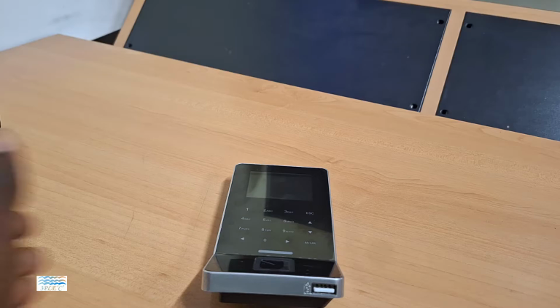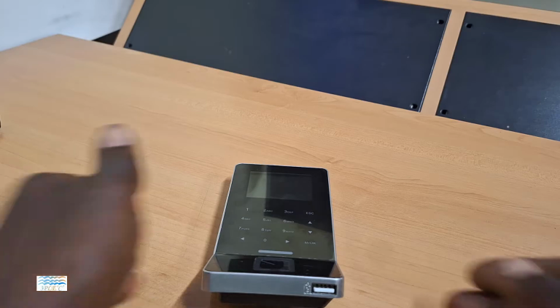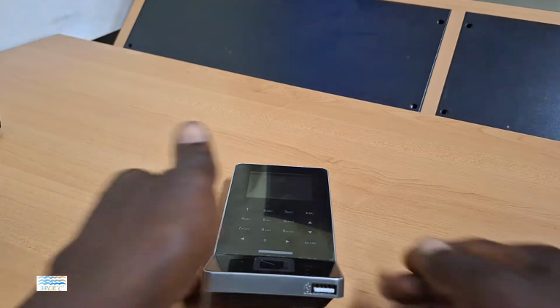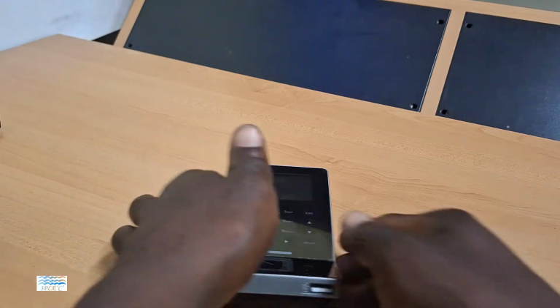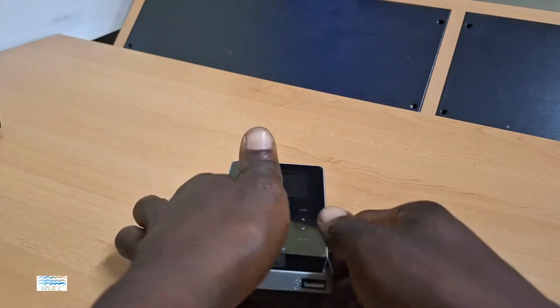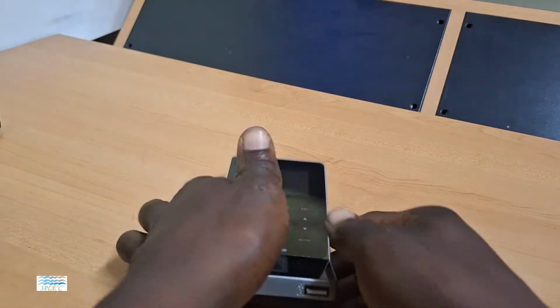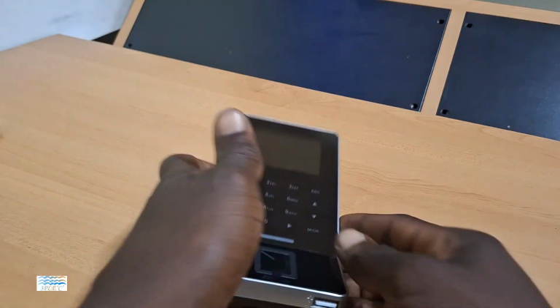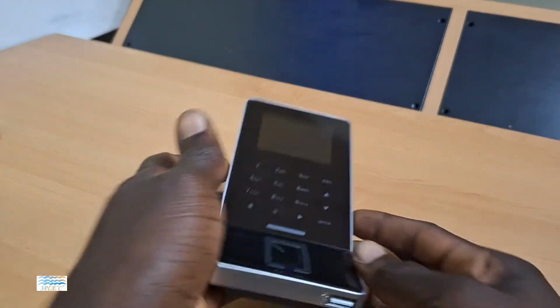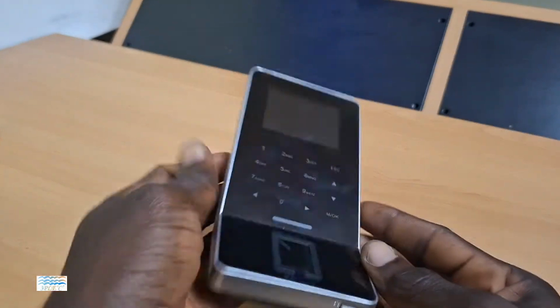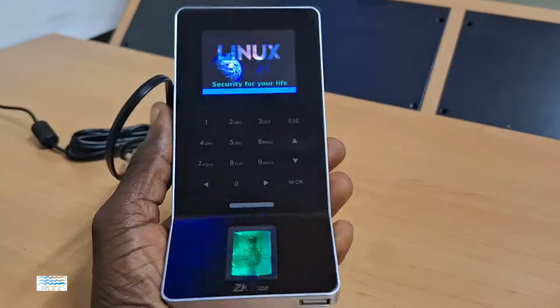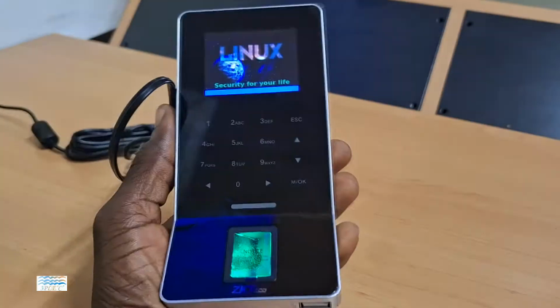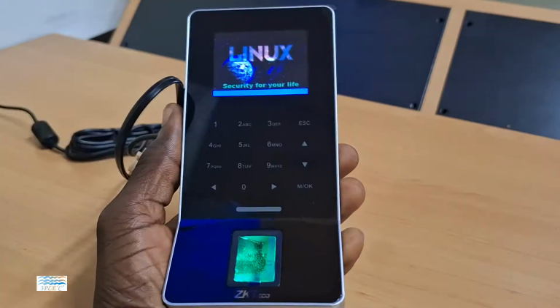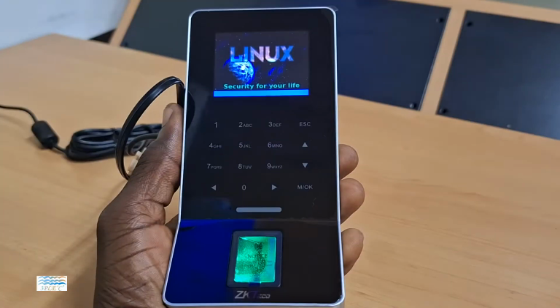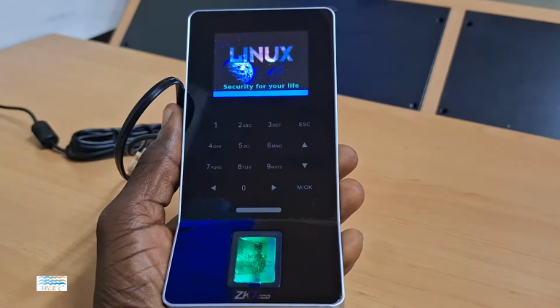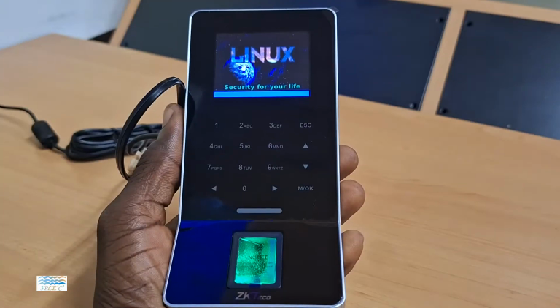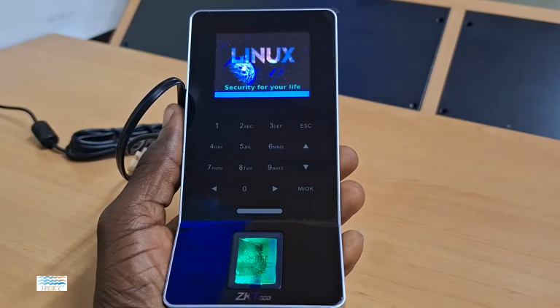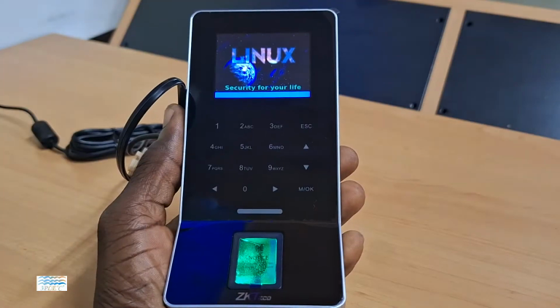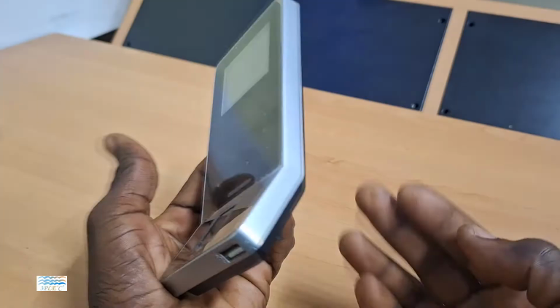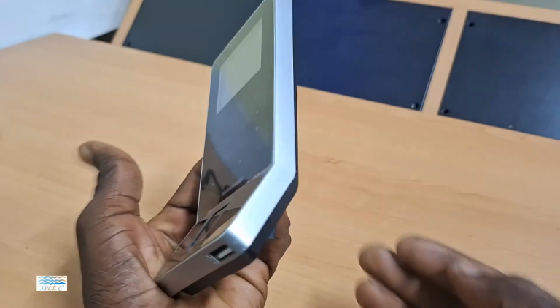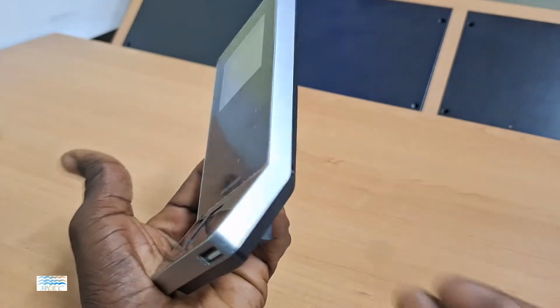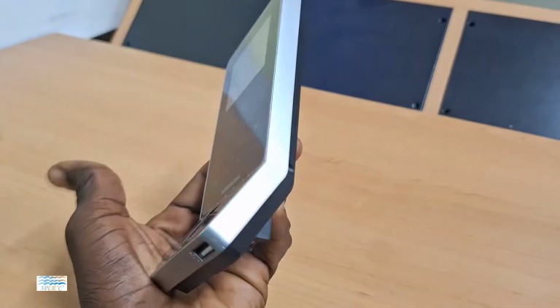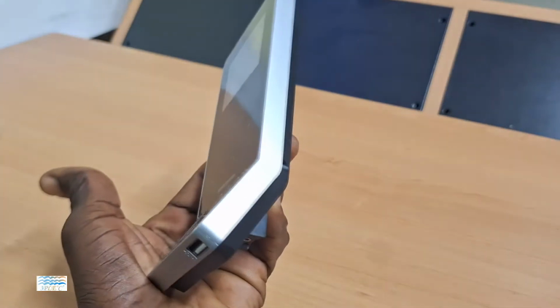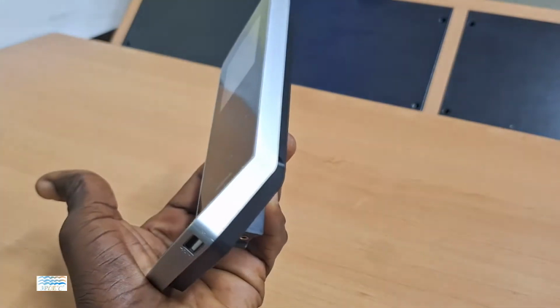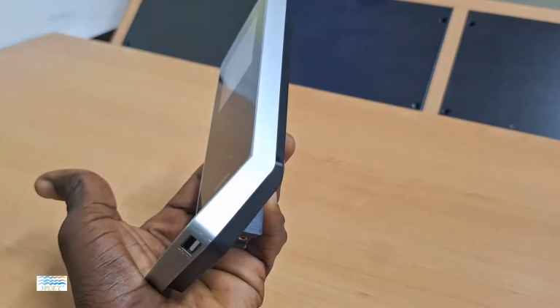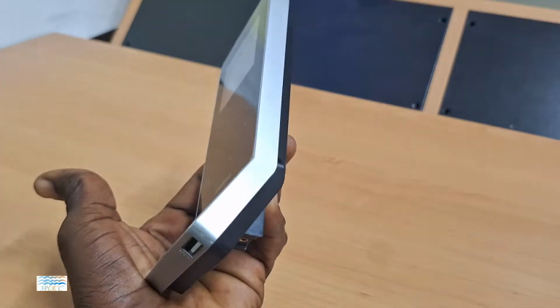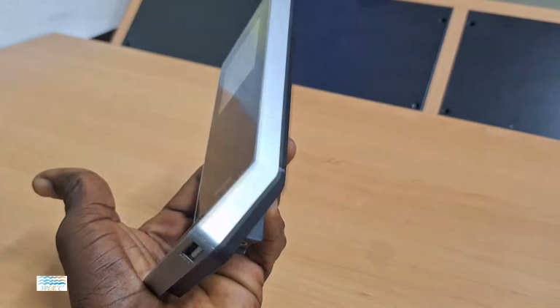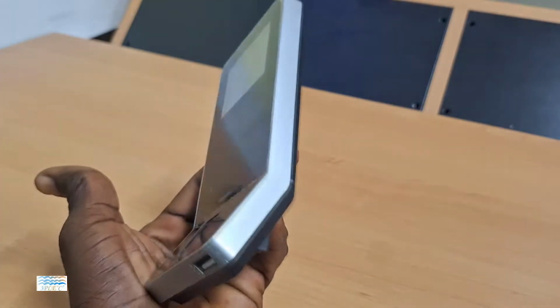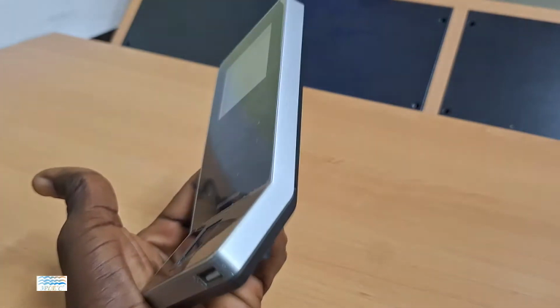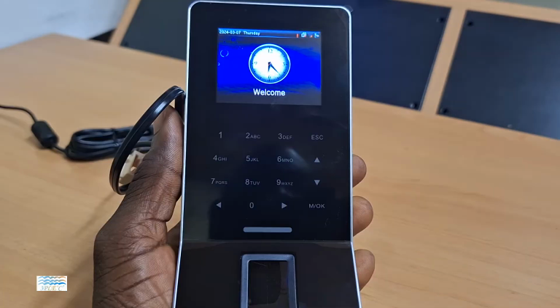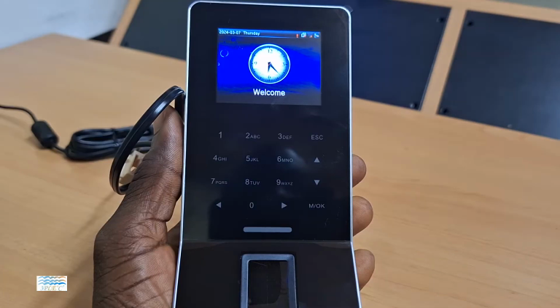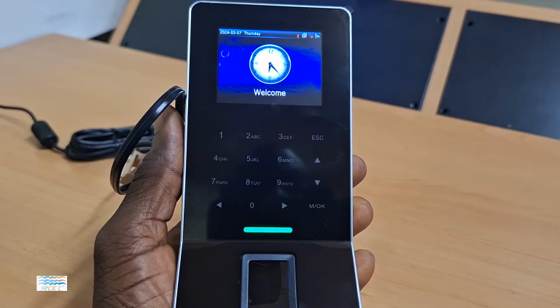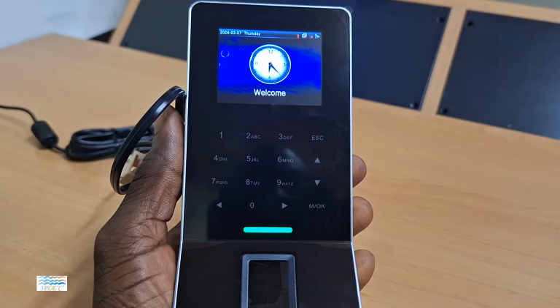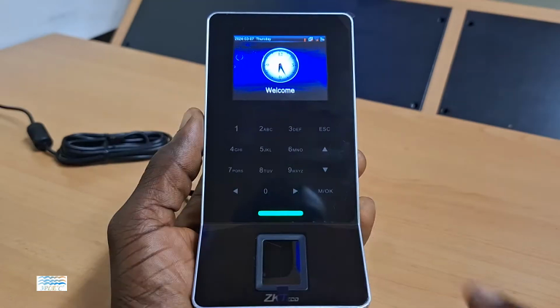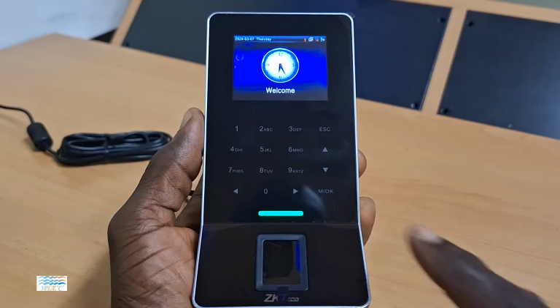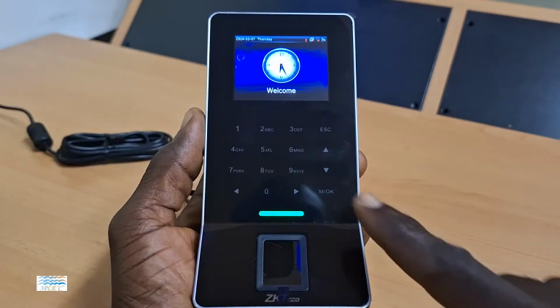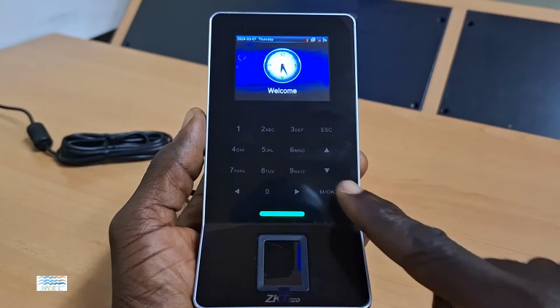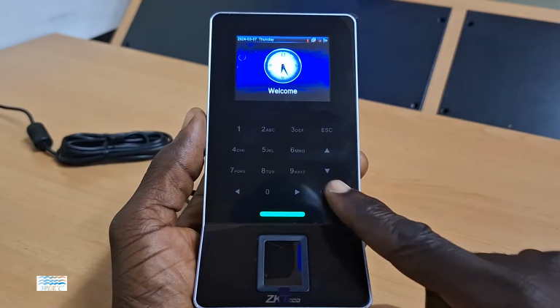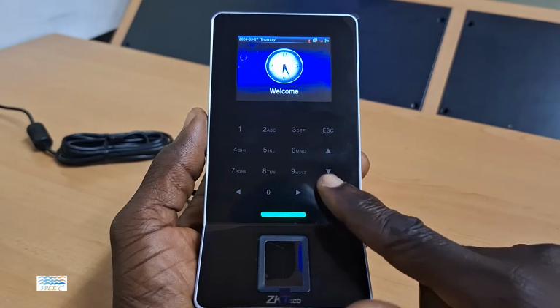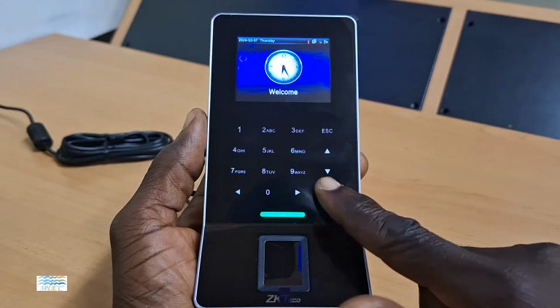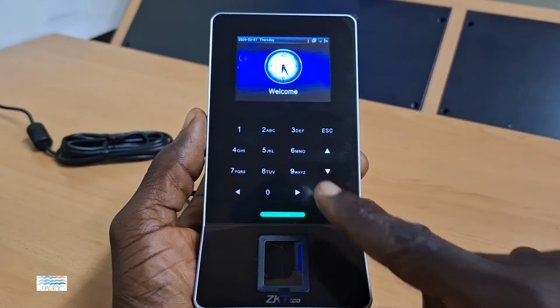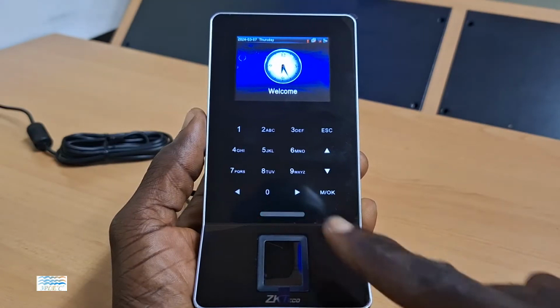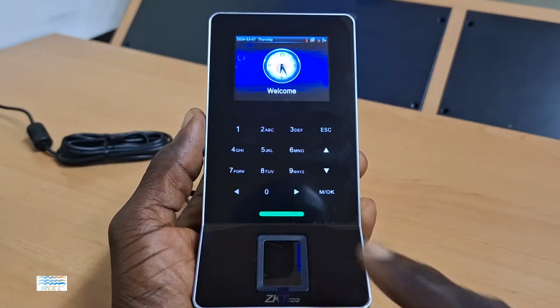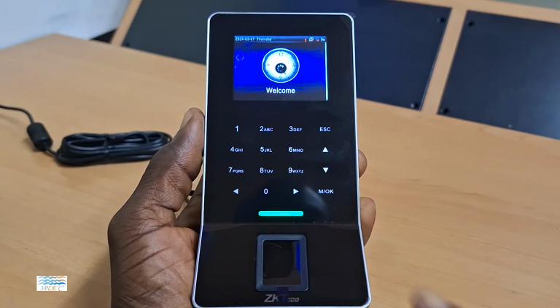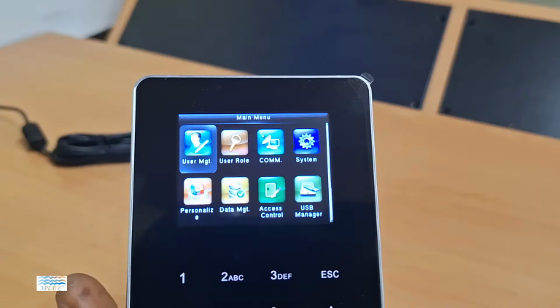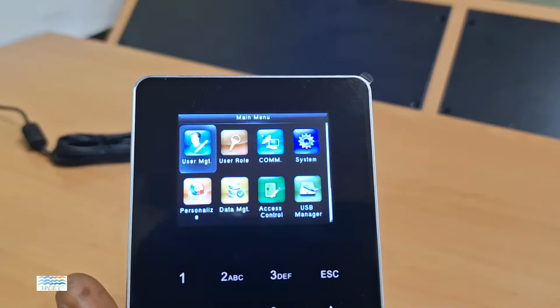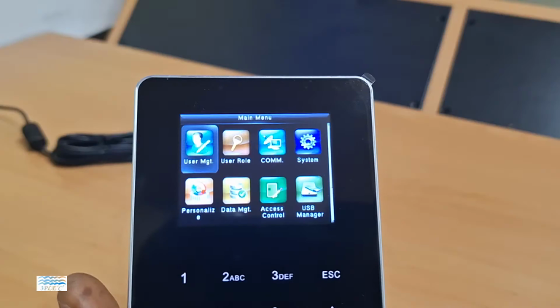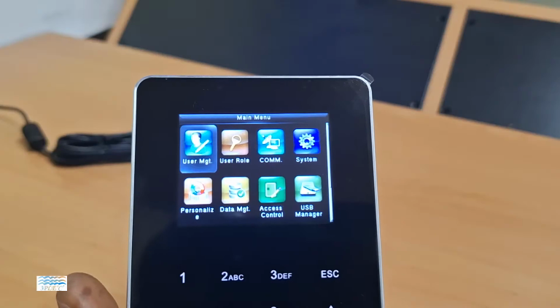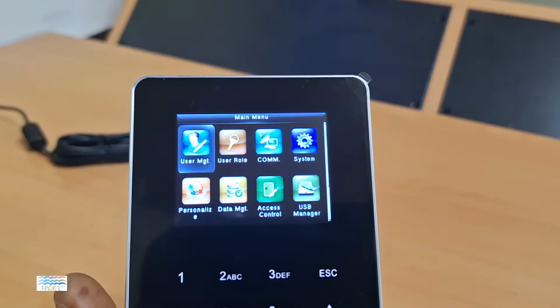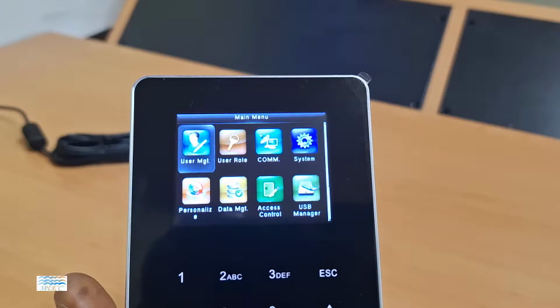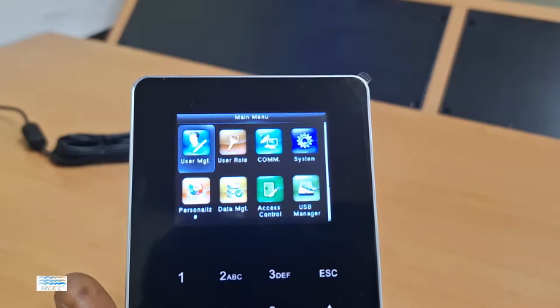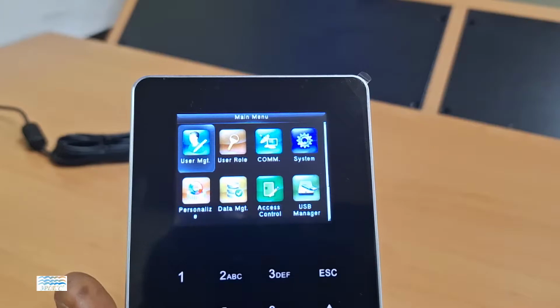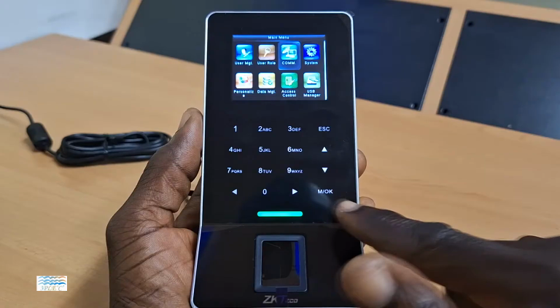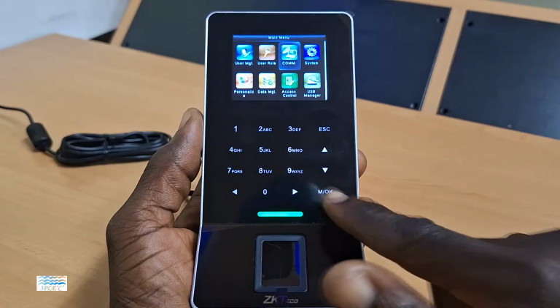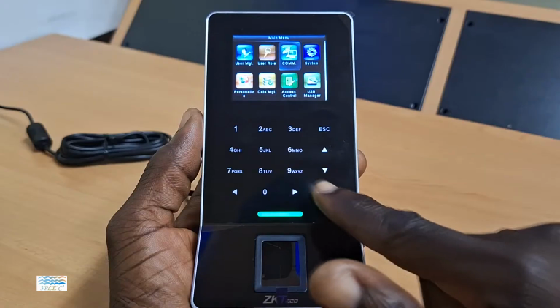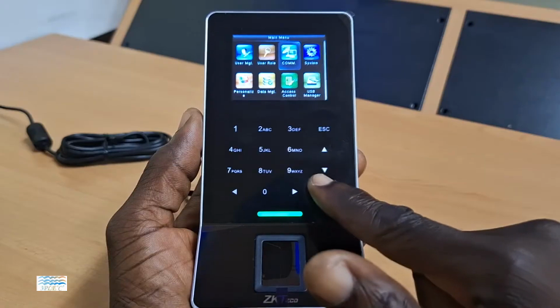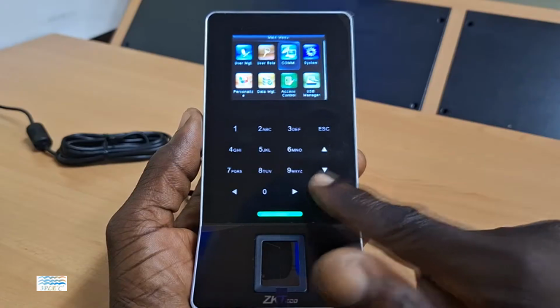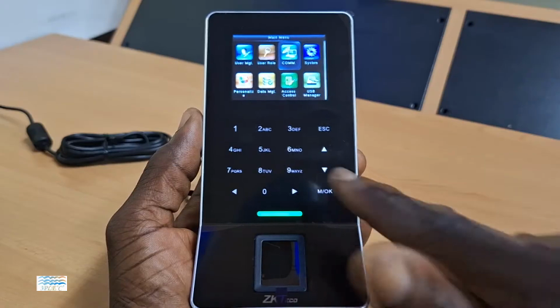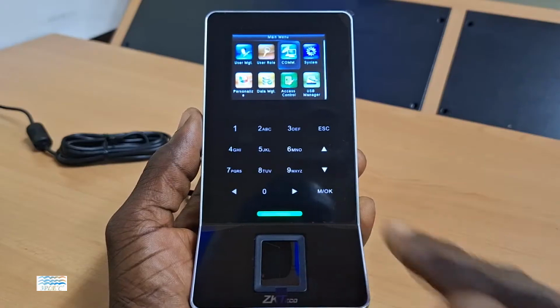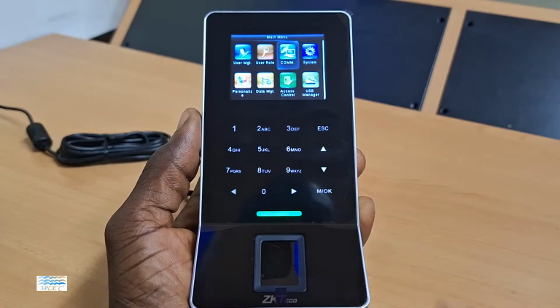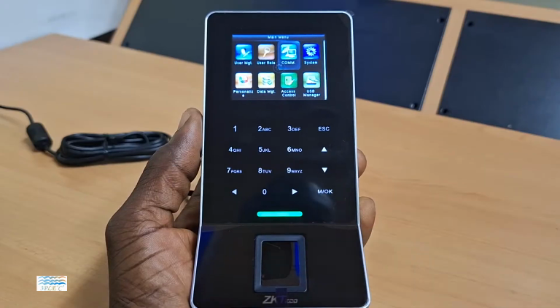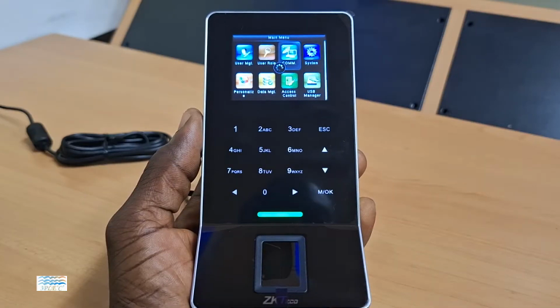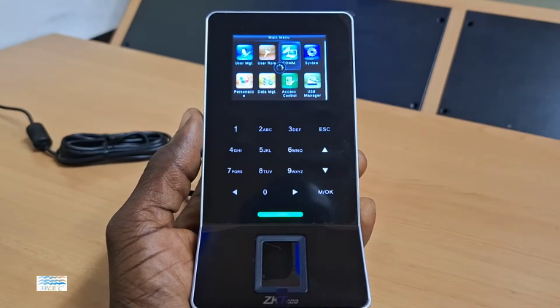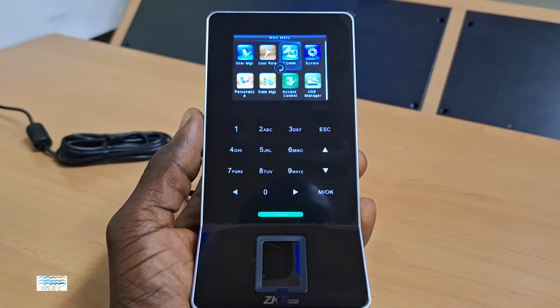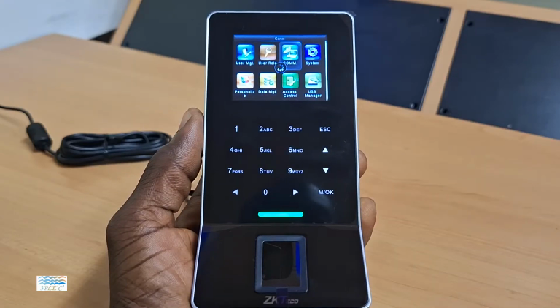This is a ZK-TECO F22 device. It is both a time attendance and access control terminal.